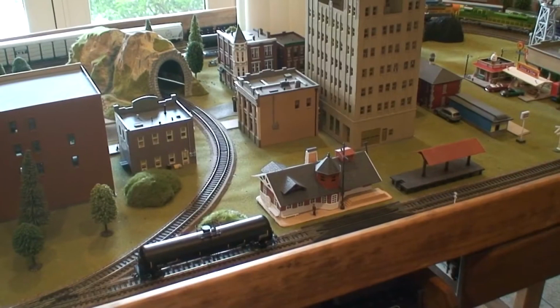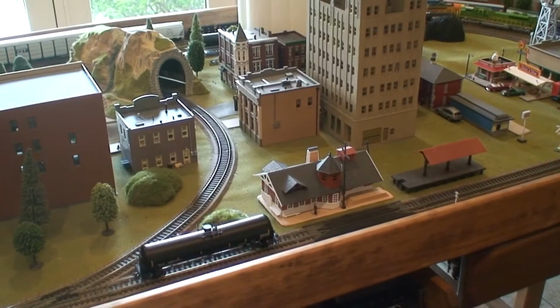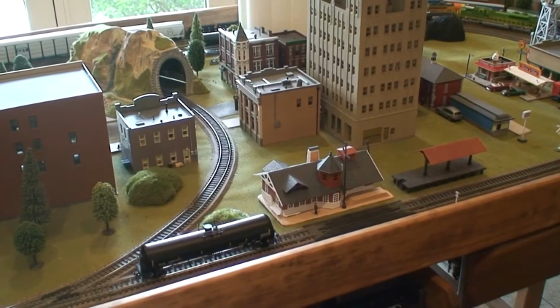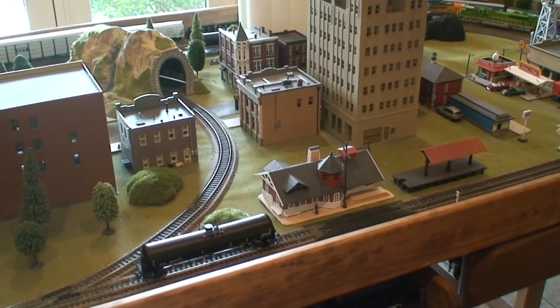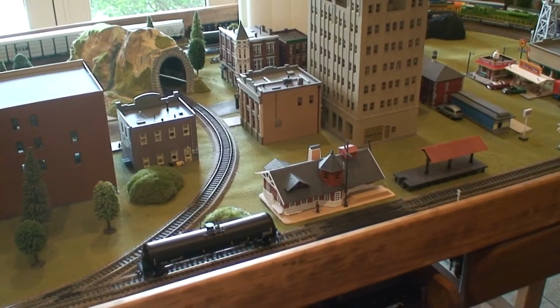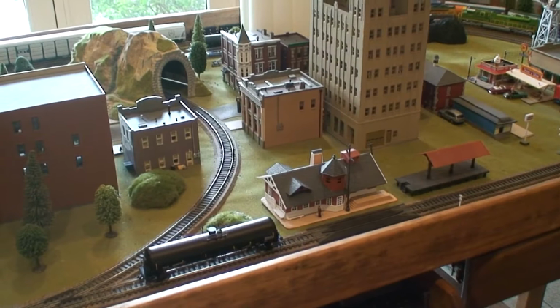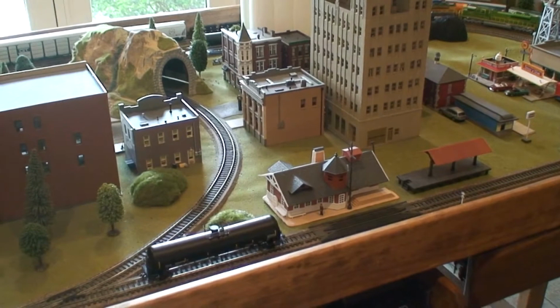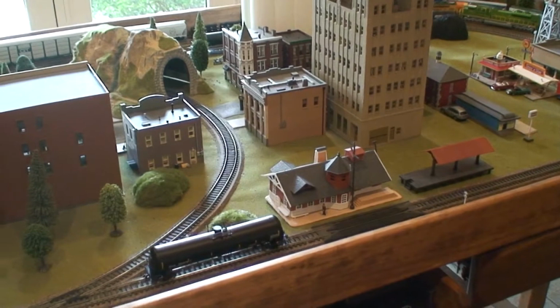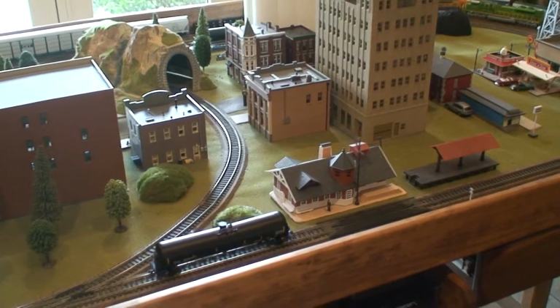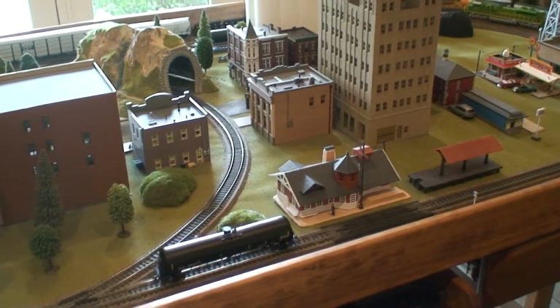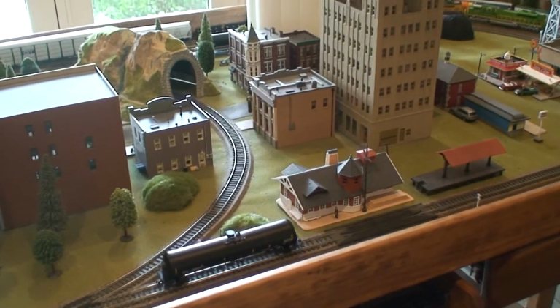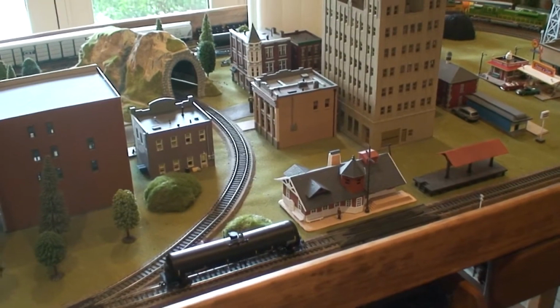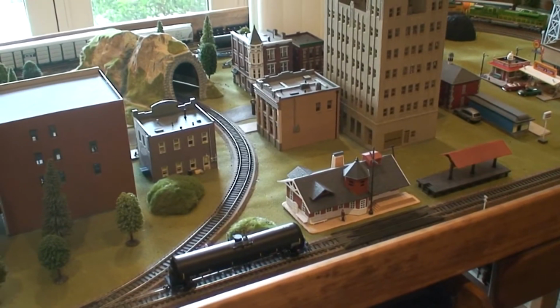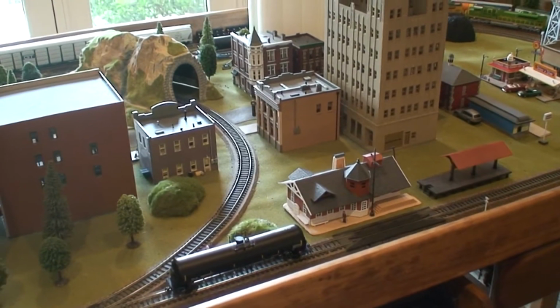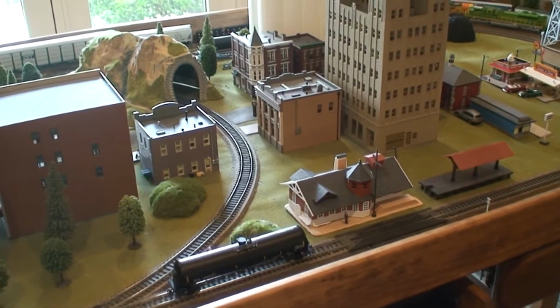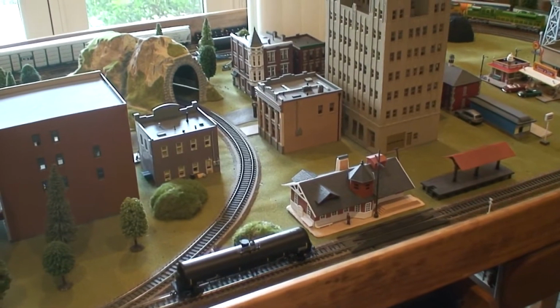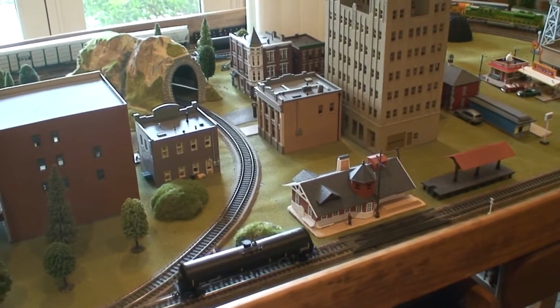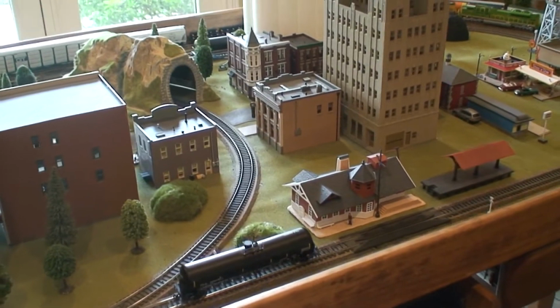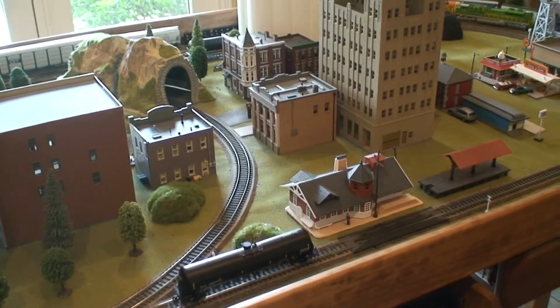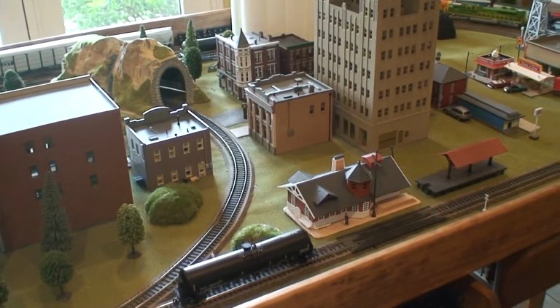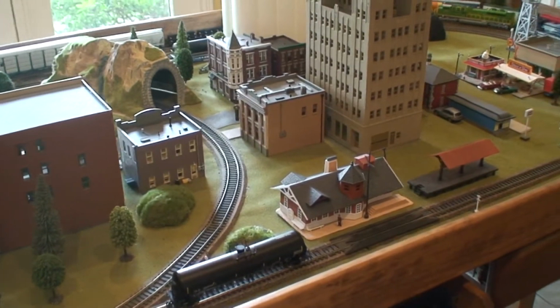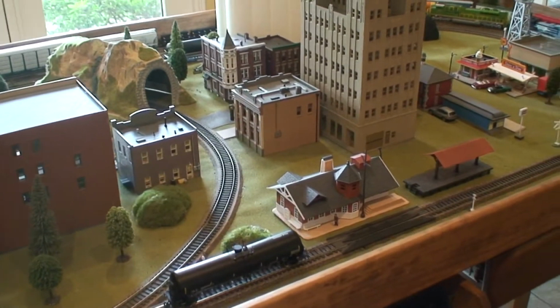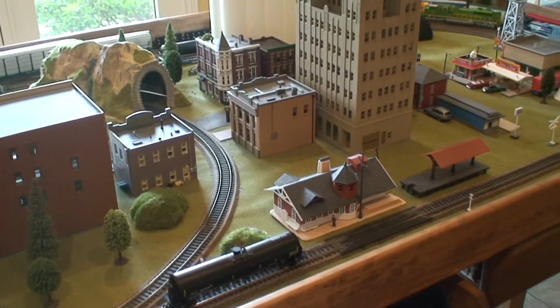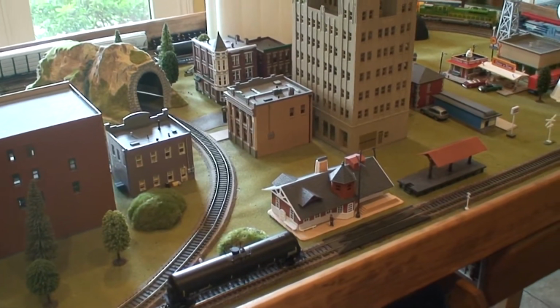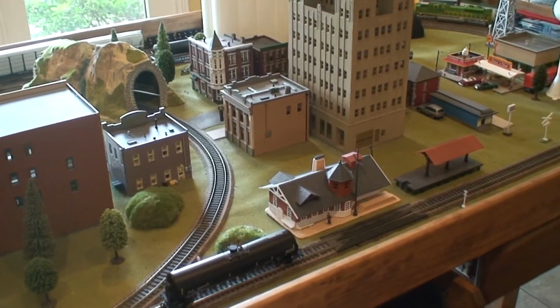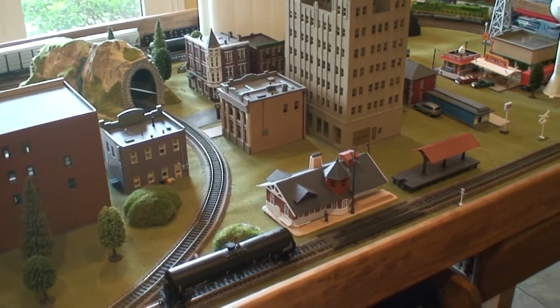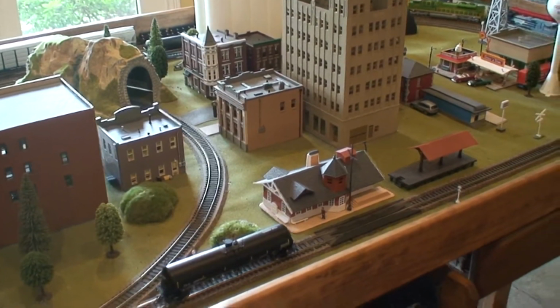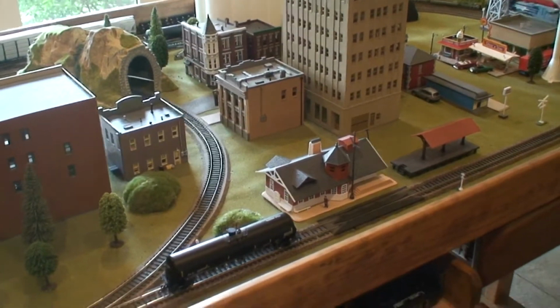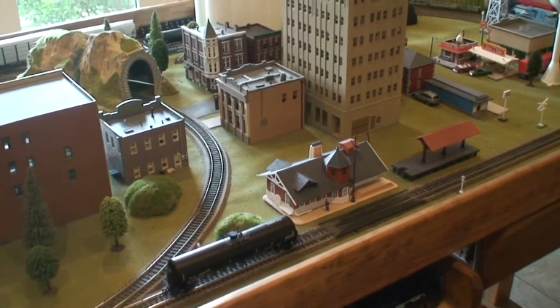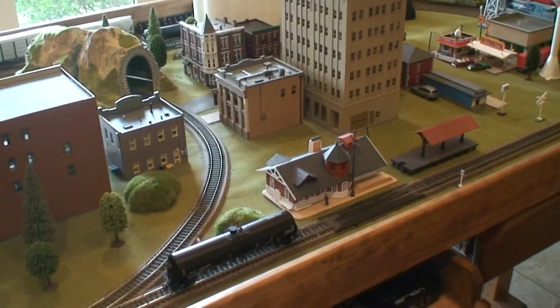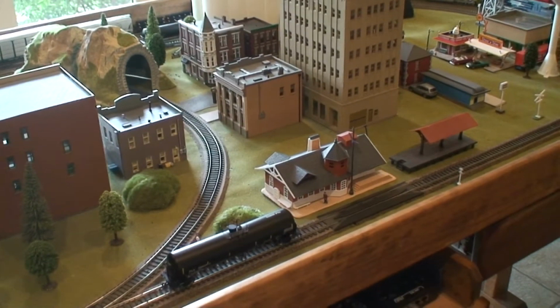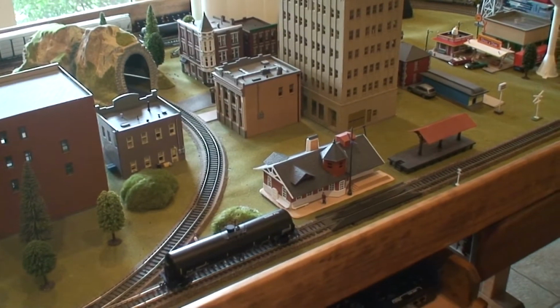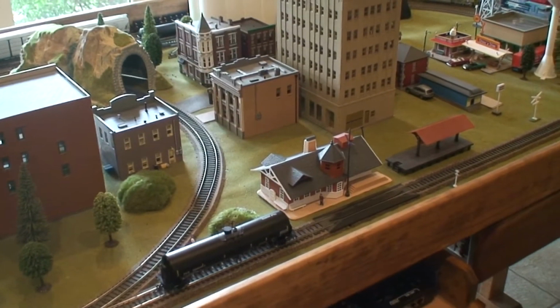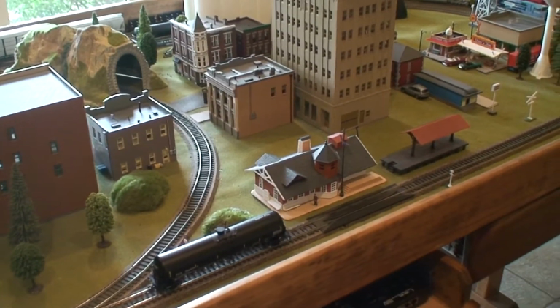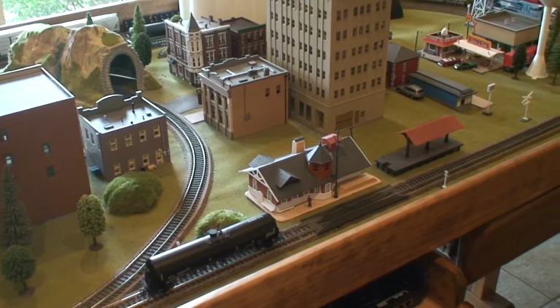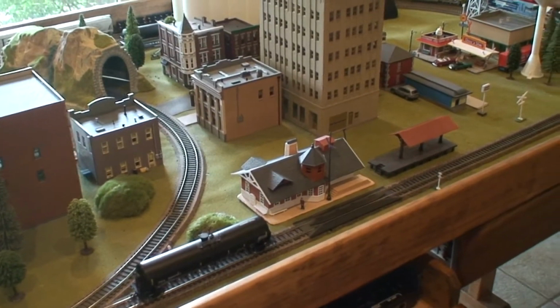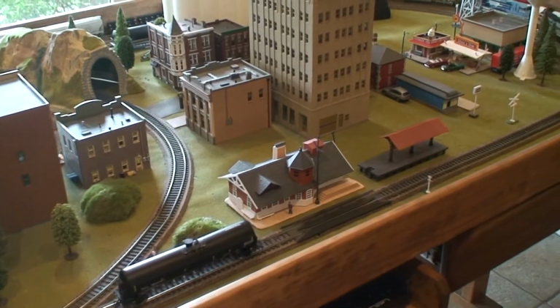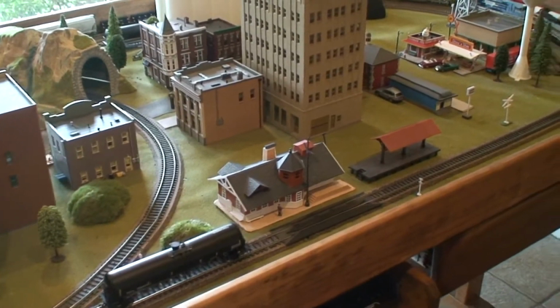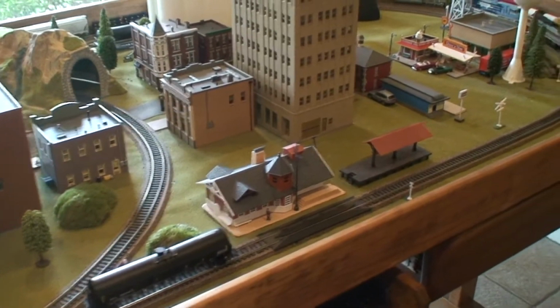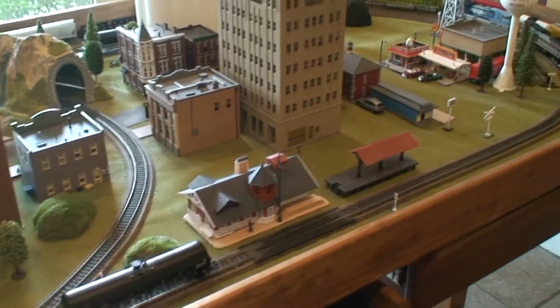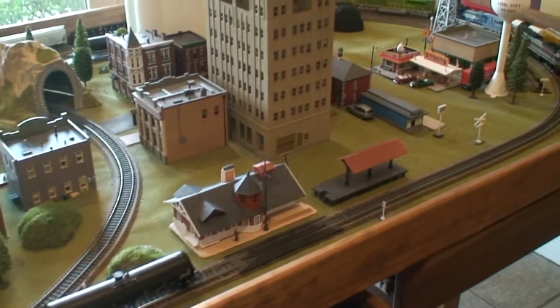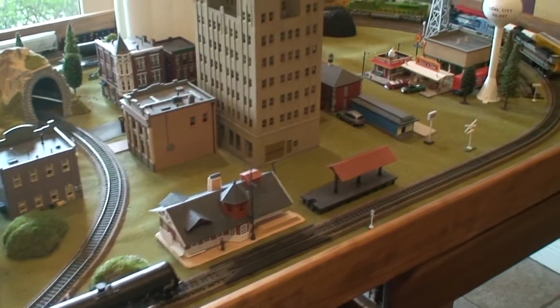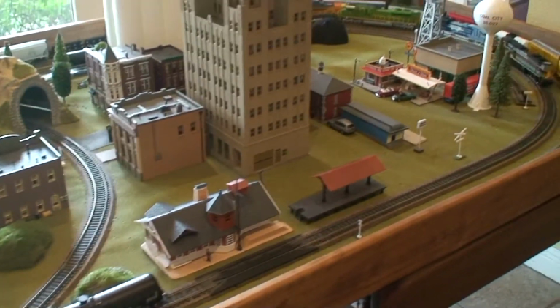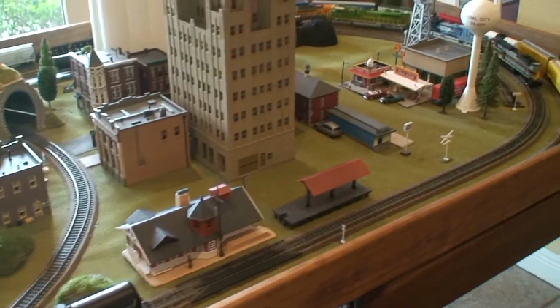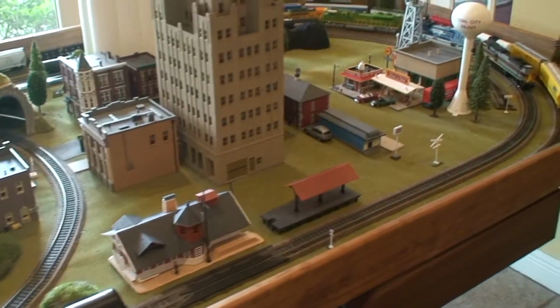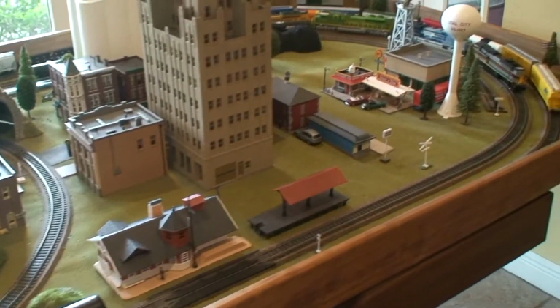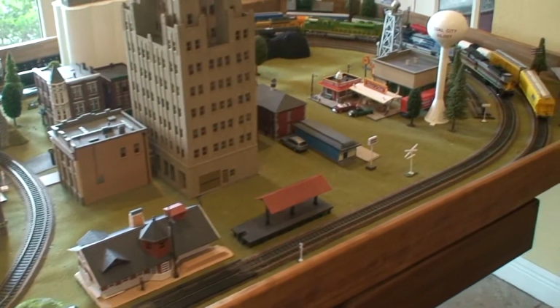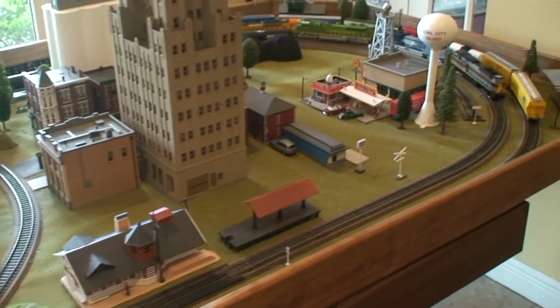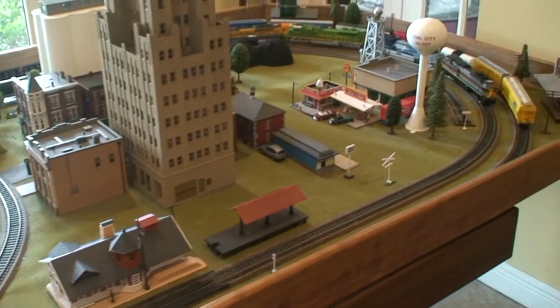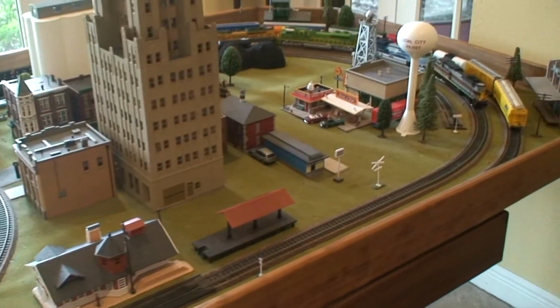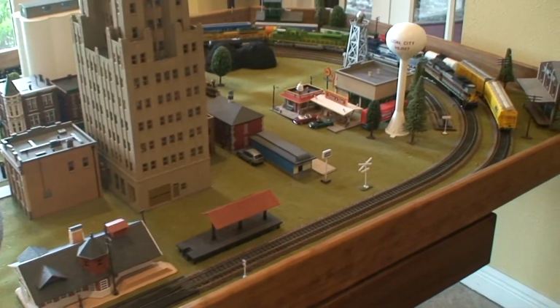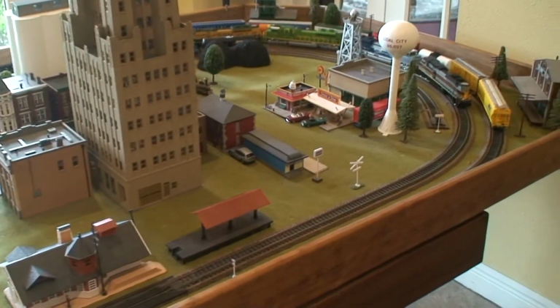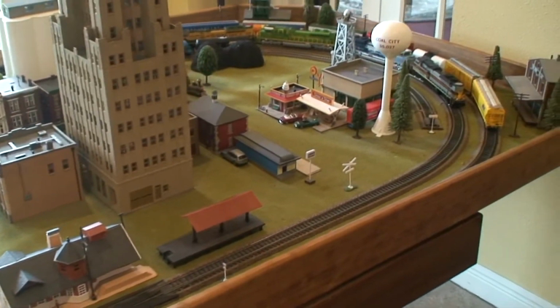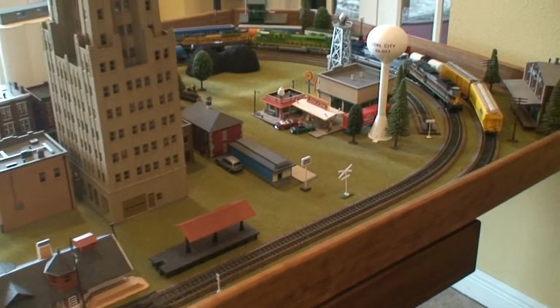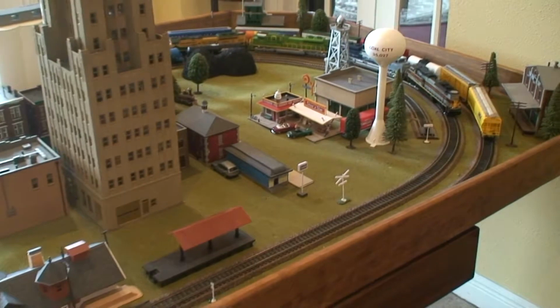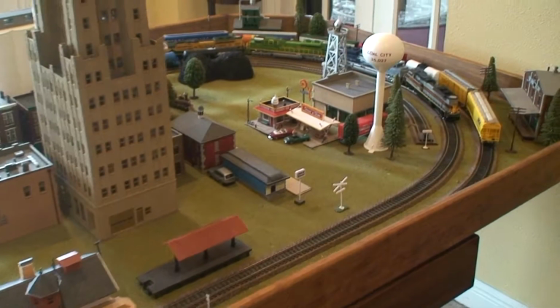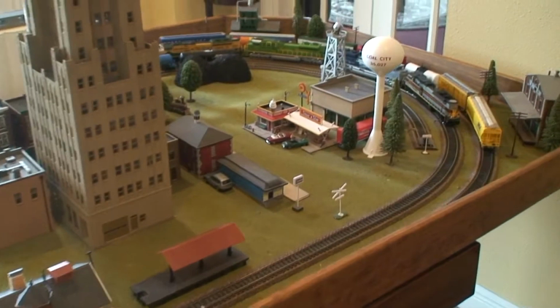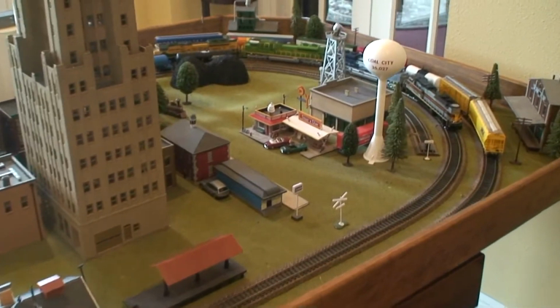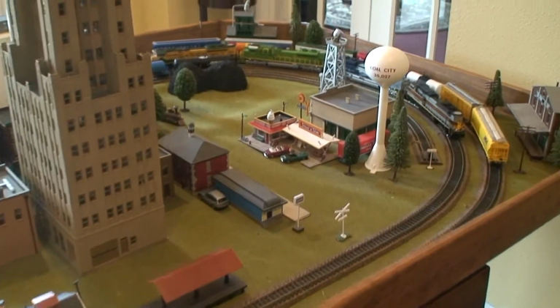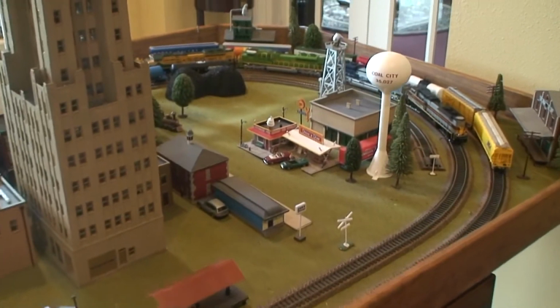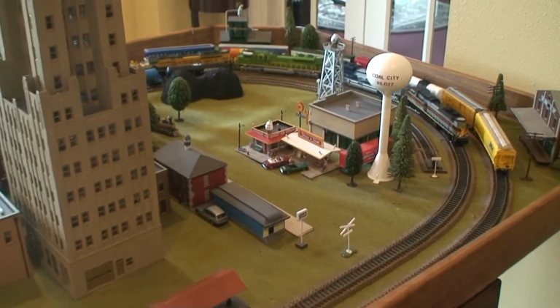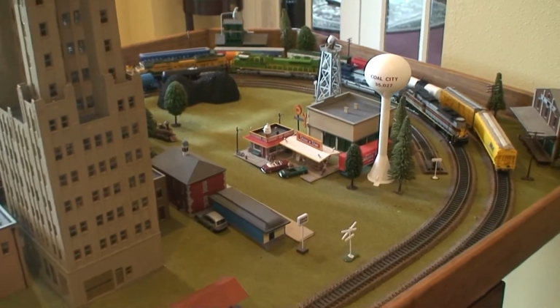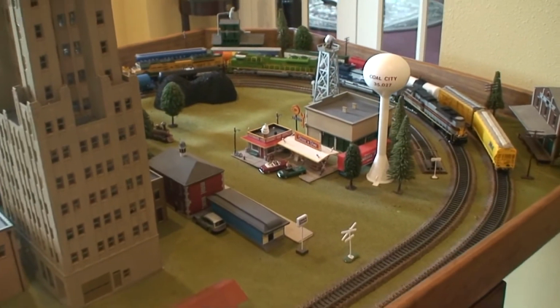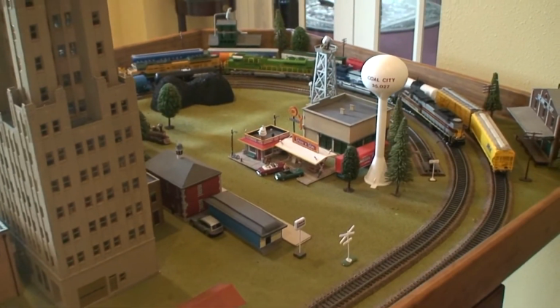Hello guys, welcome back. It's been a while since I've done a layout update, but I do have a few things to talk about here.